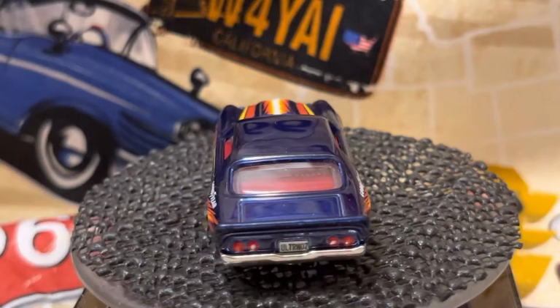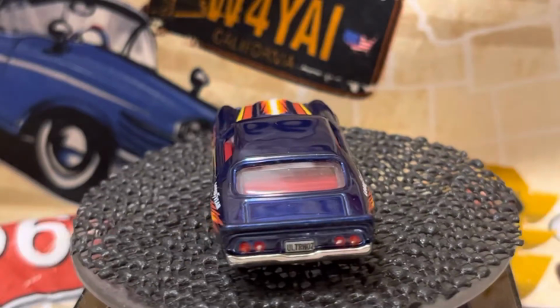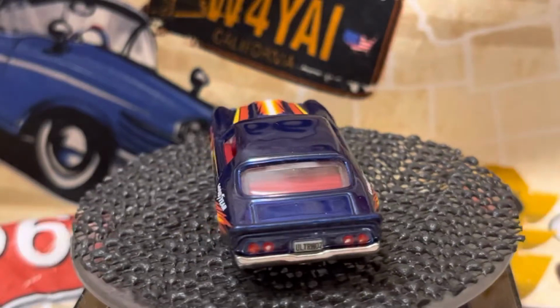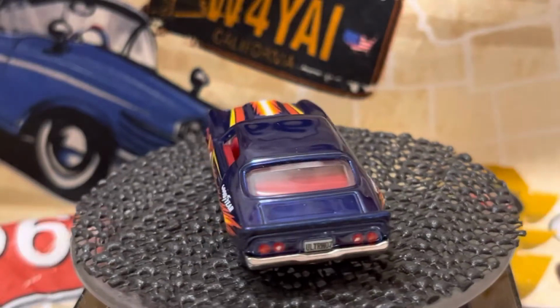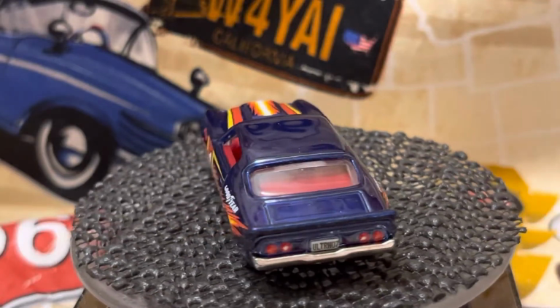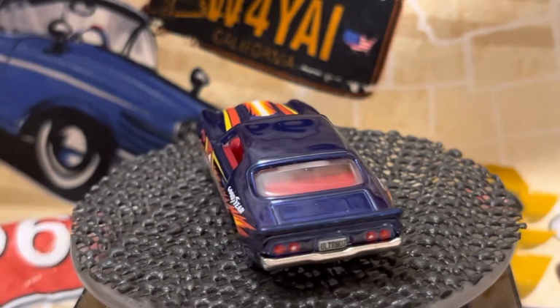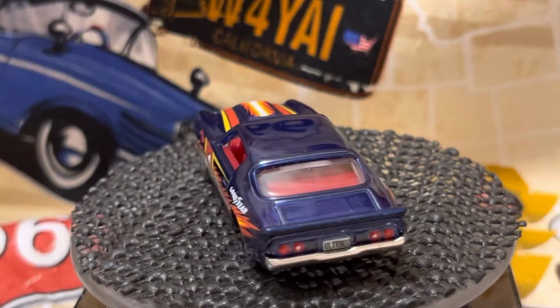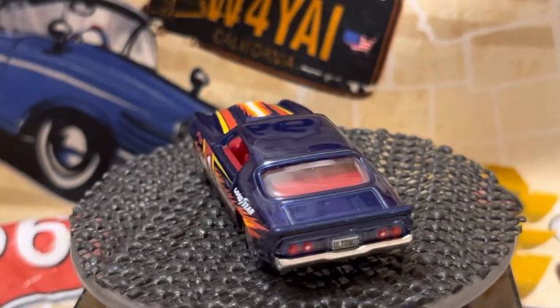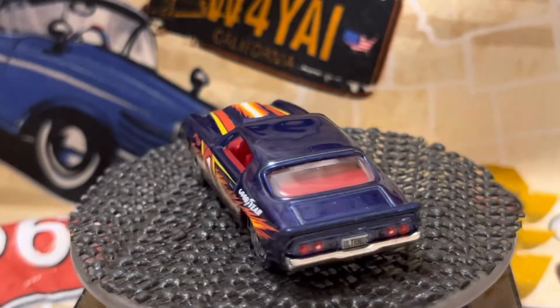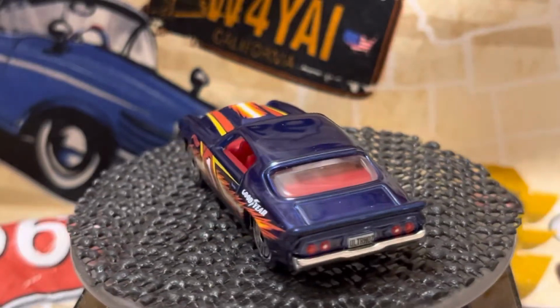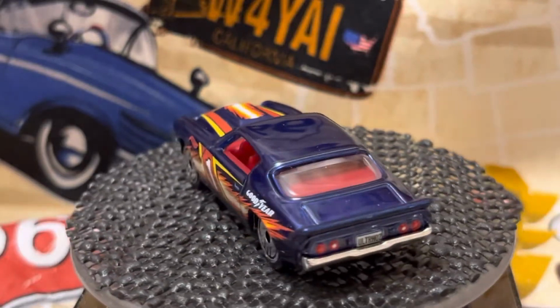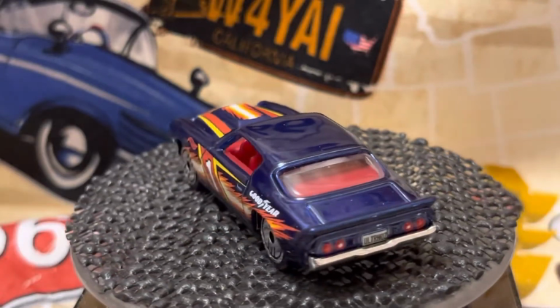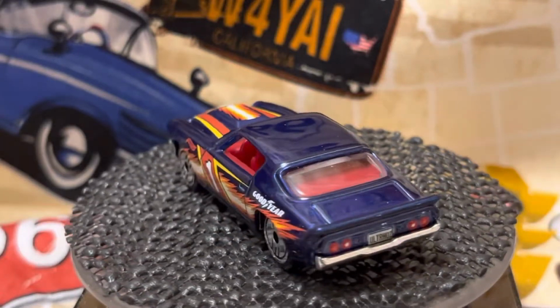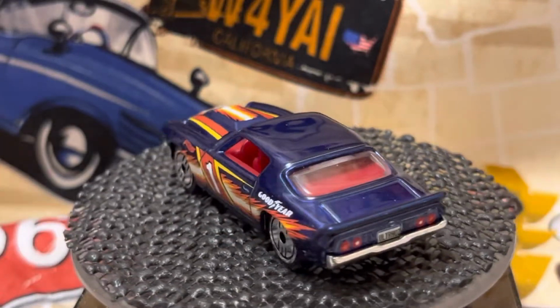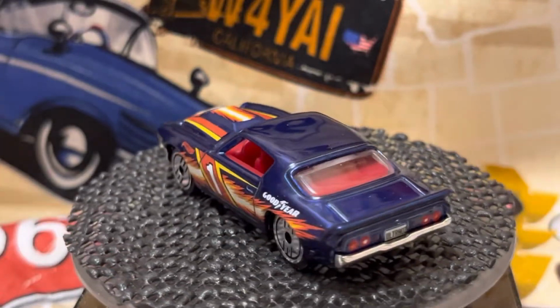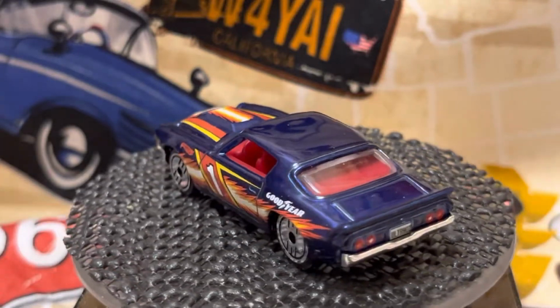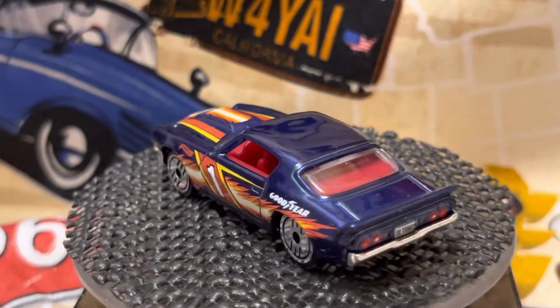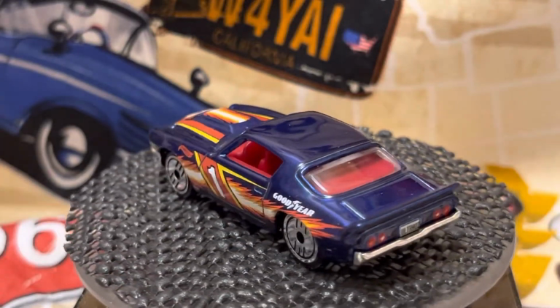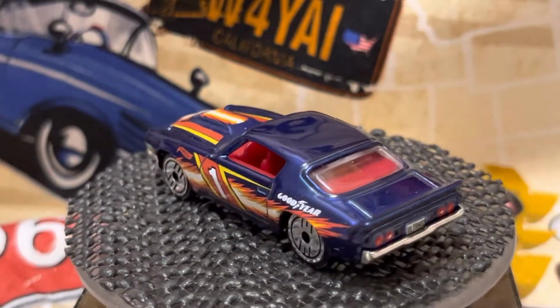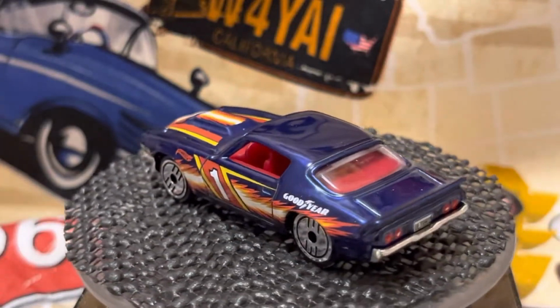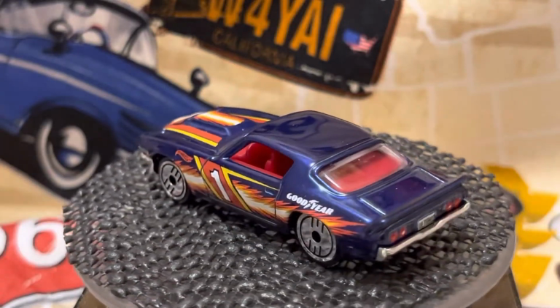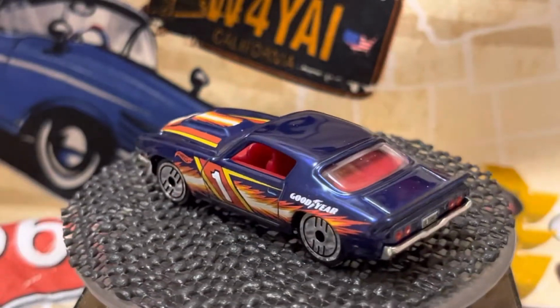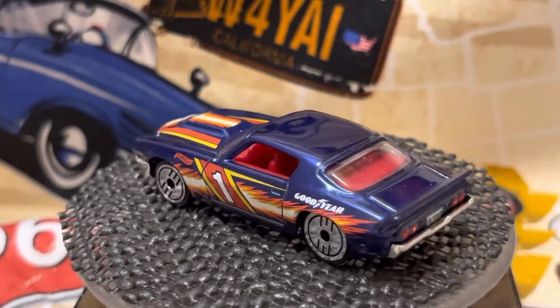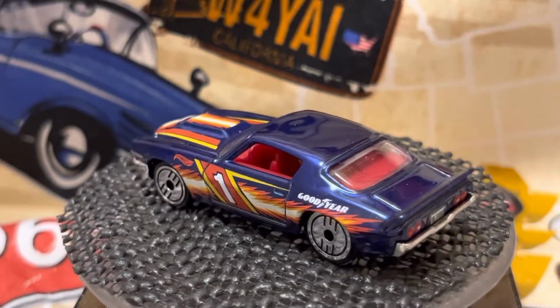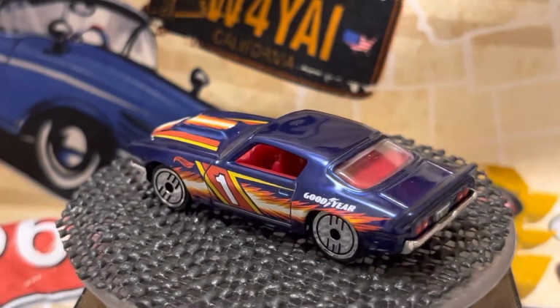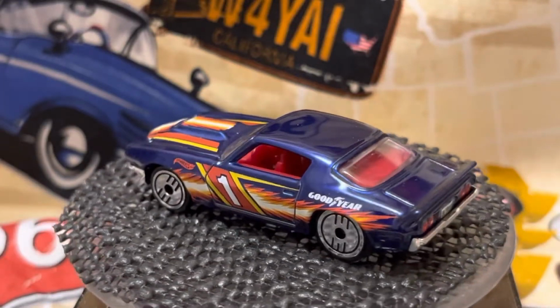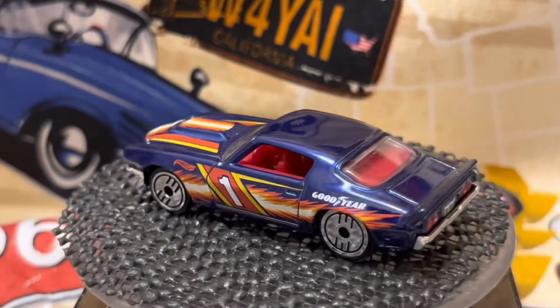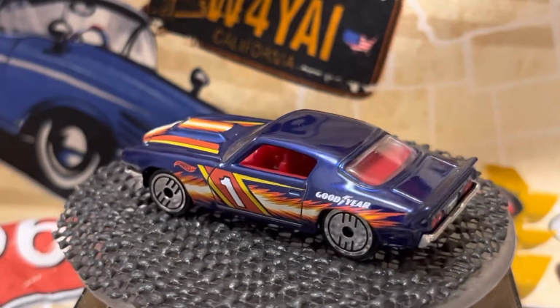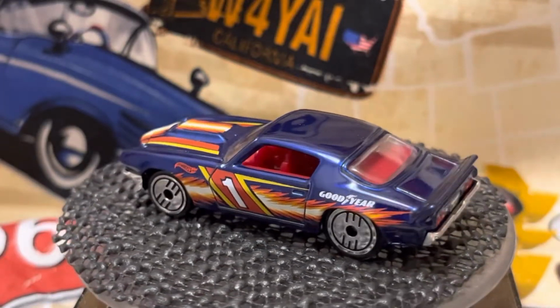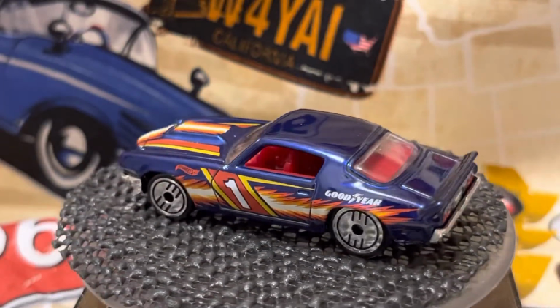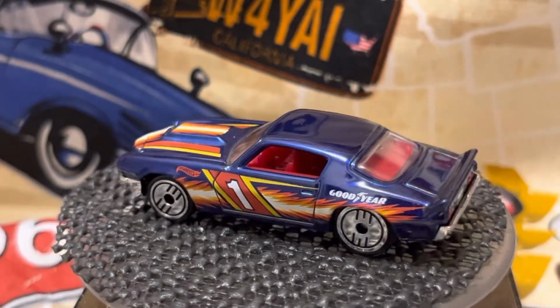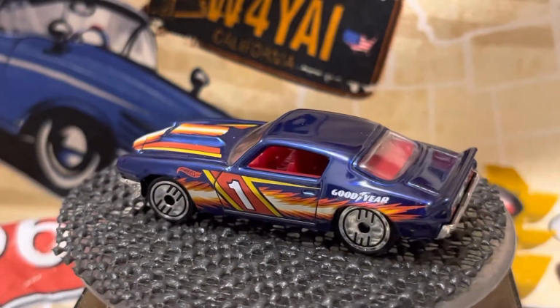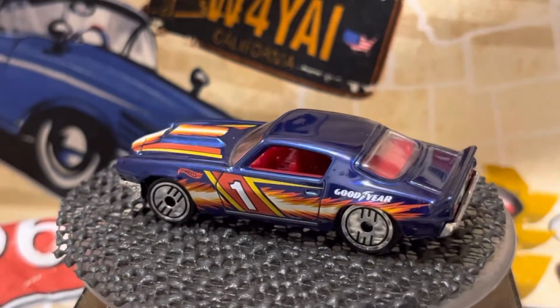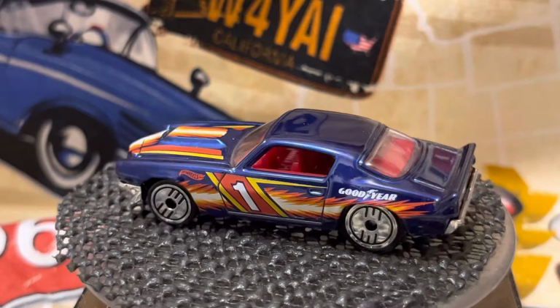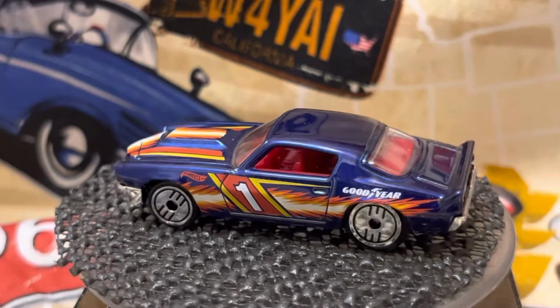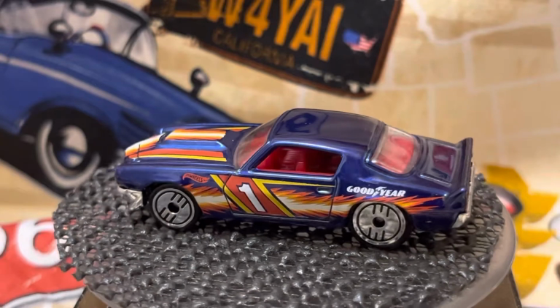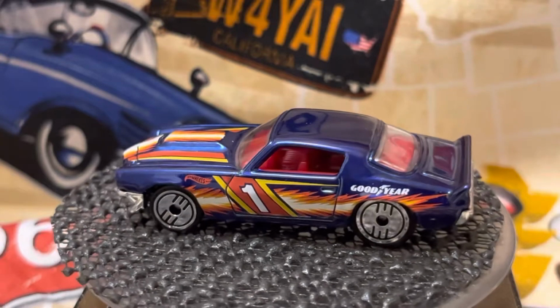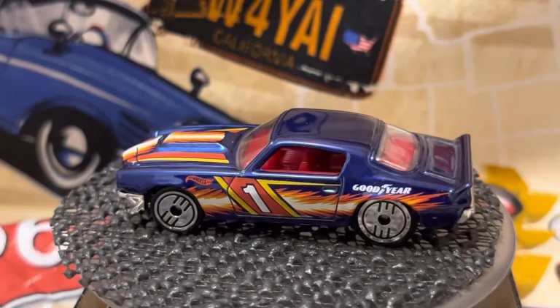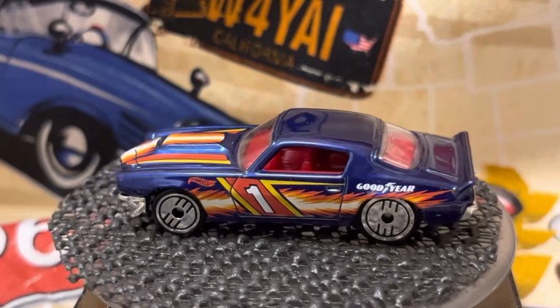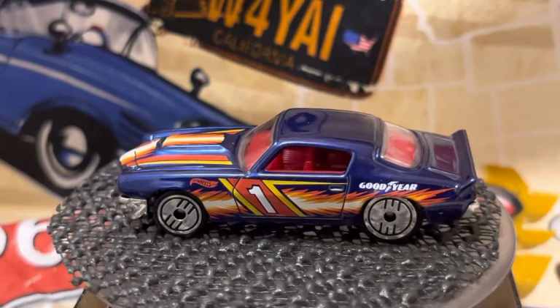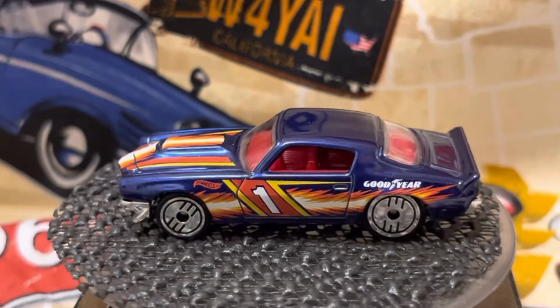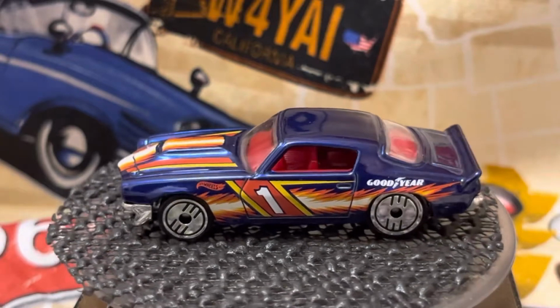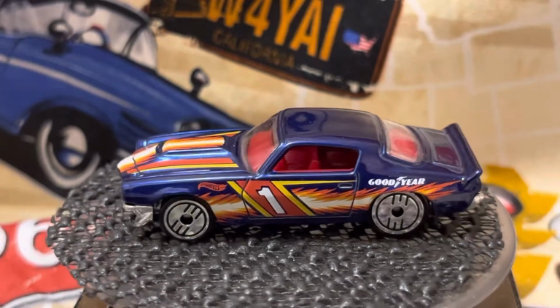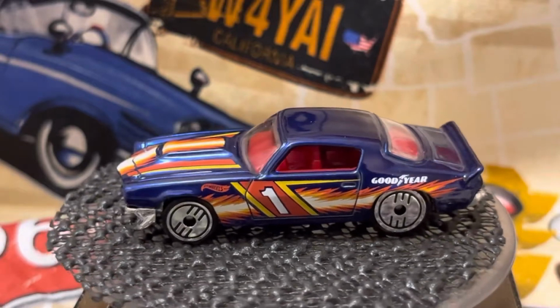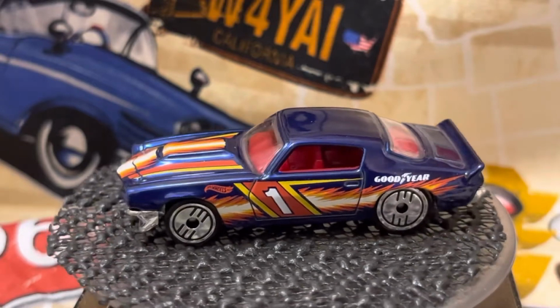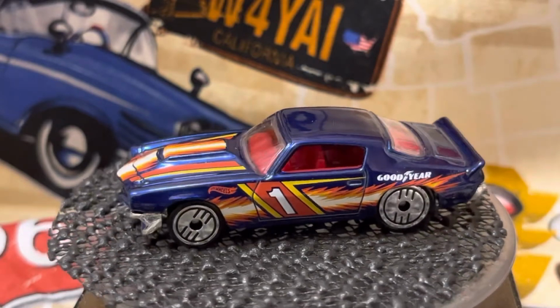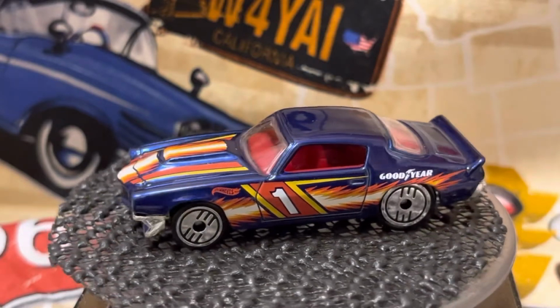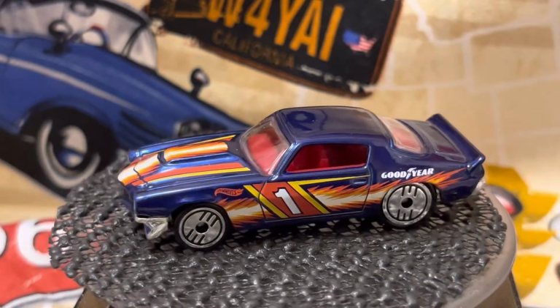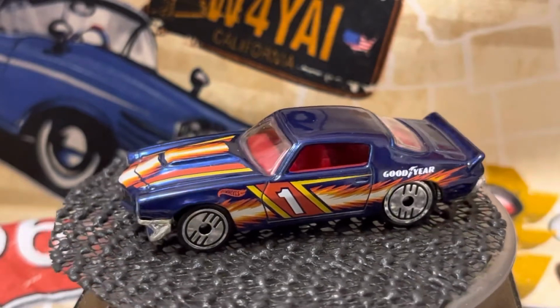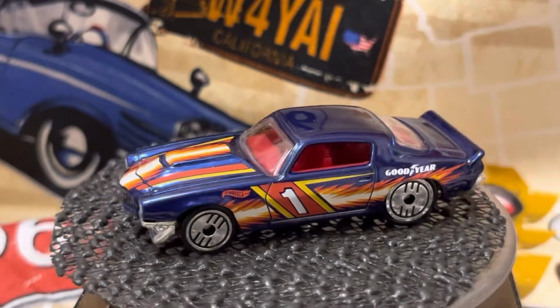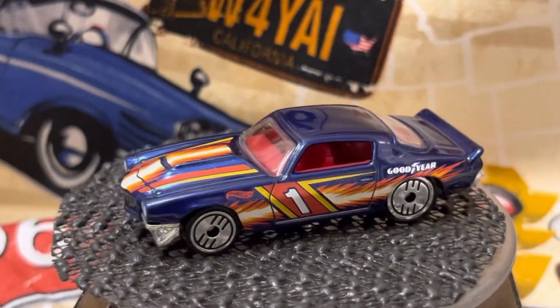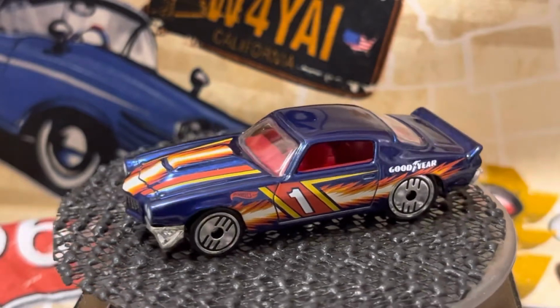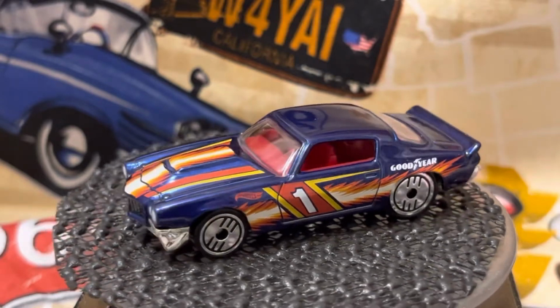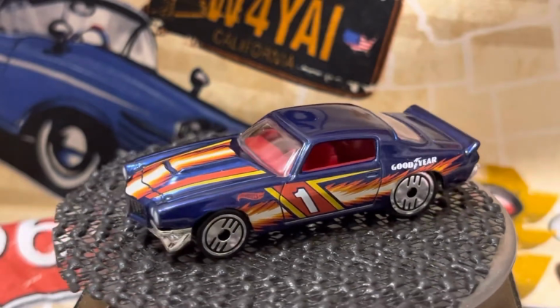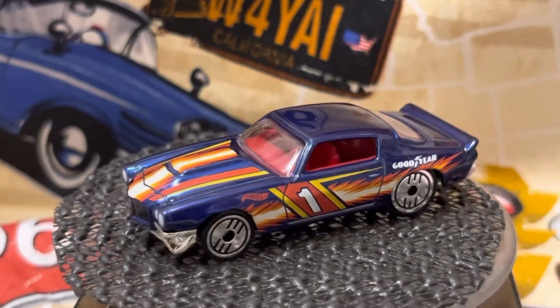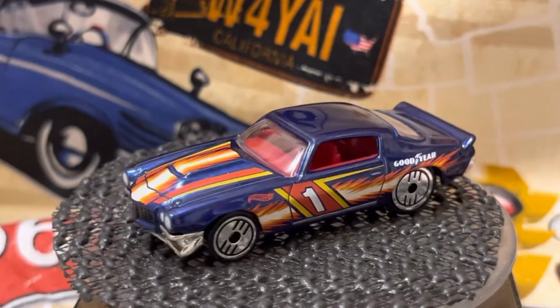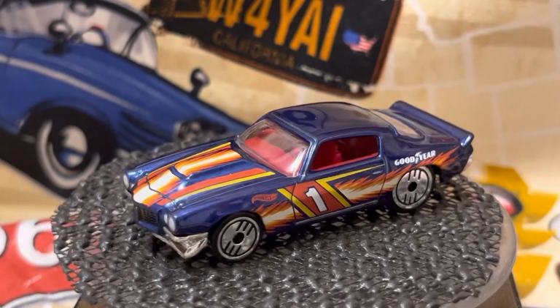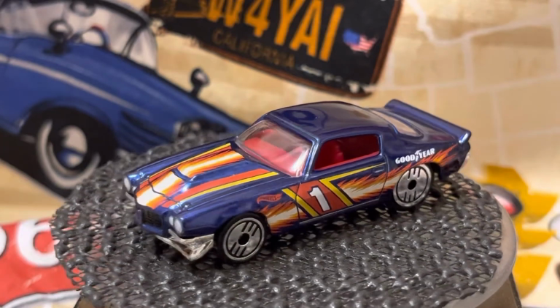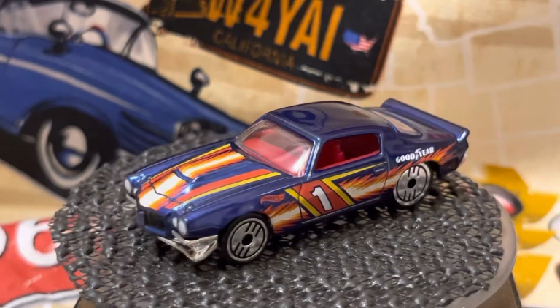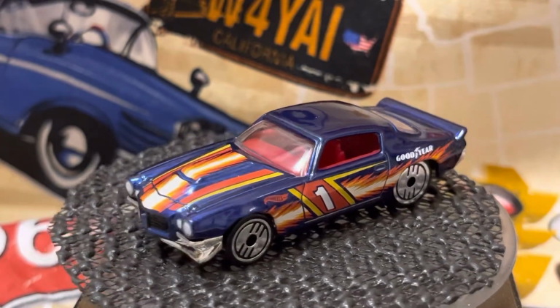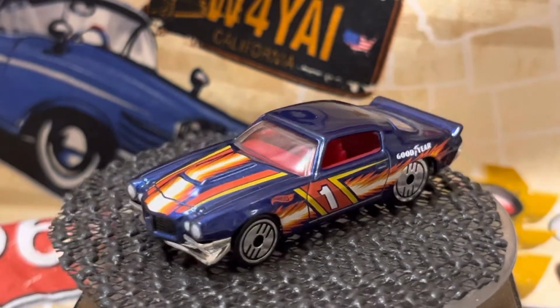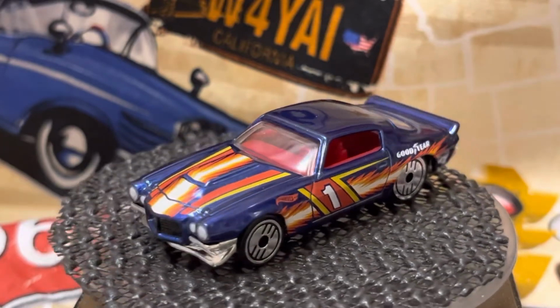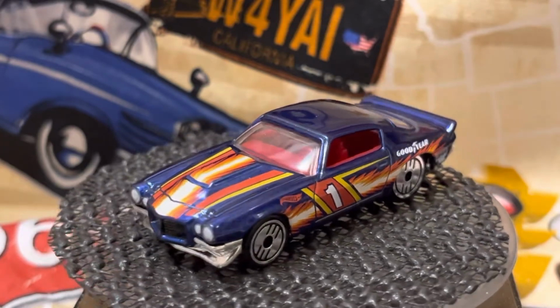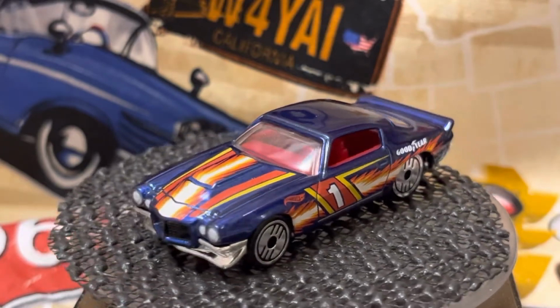This is DieCase Dave here. I want to show you the 2022 Hot Wheels Ultra Hots from Target.